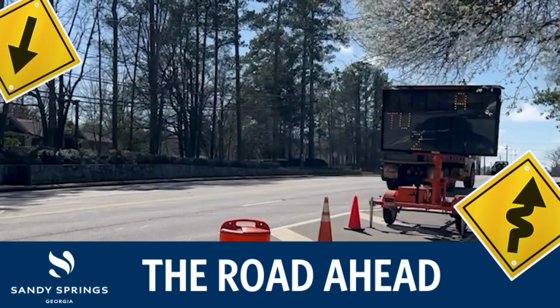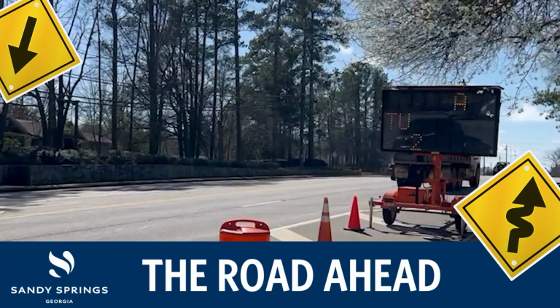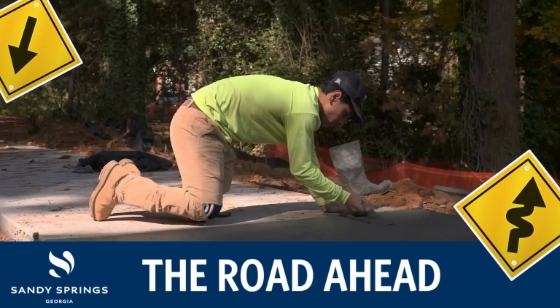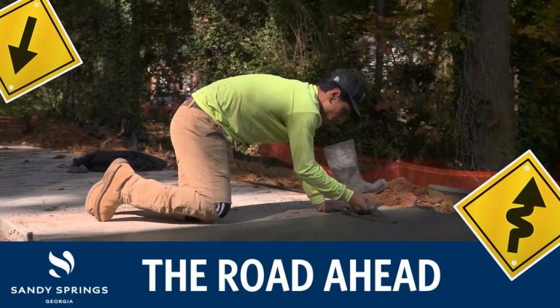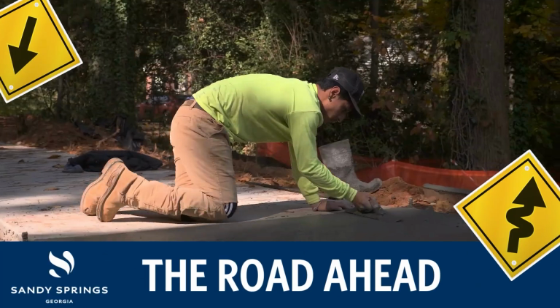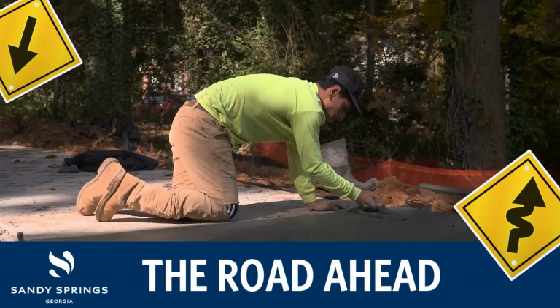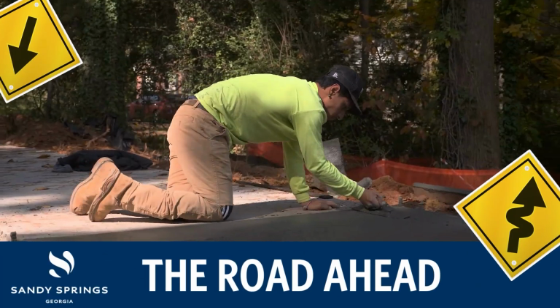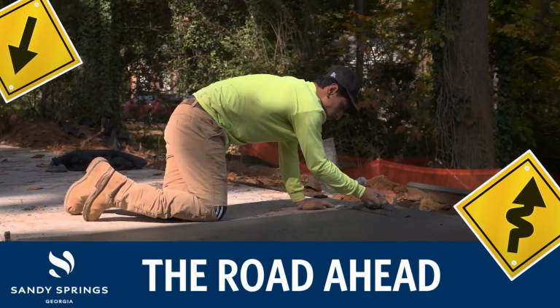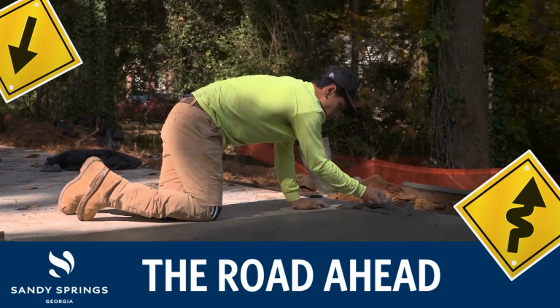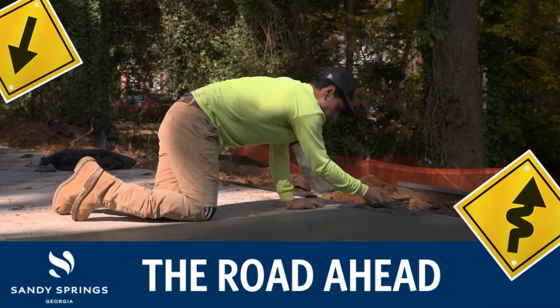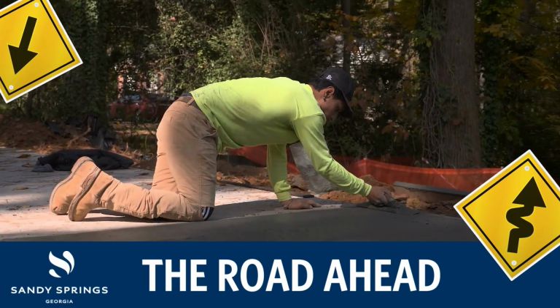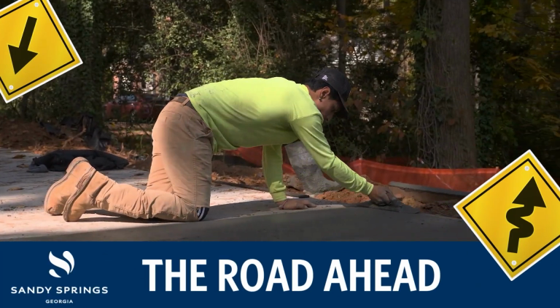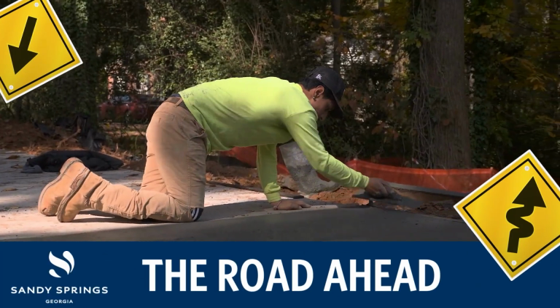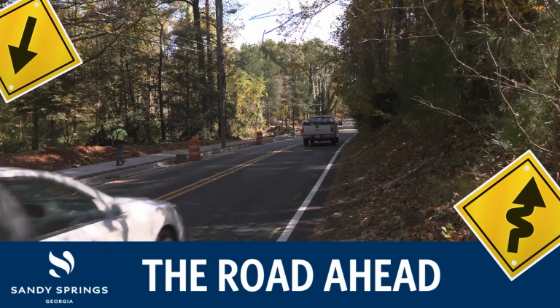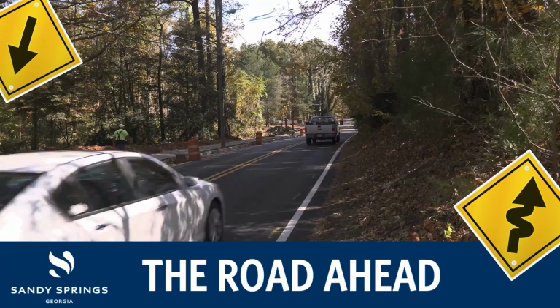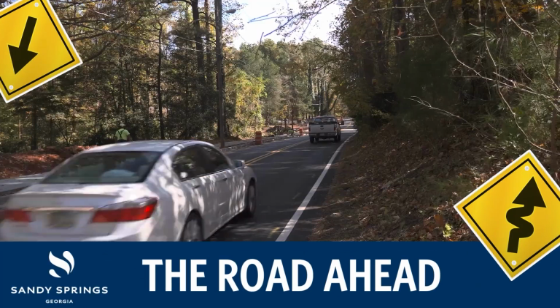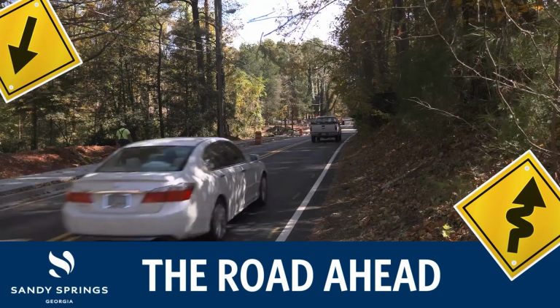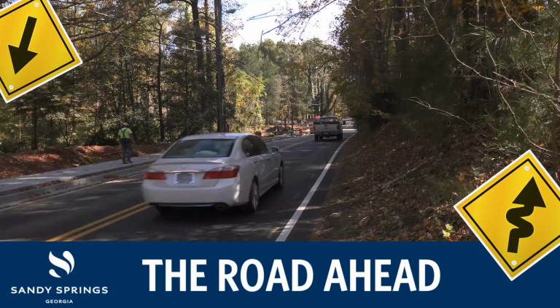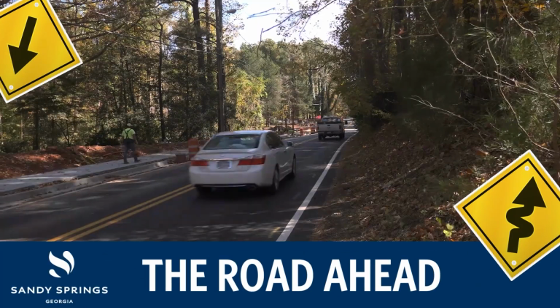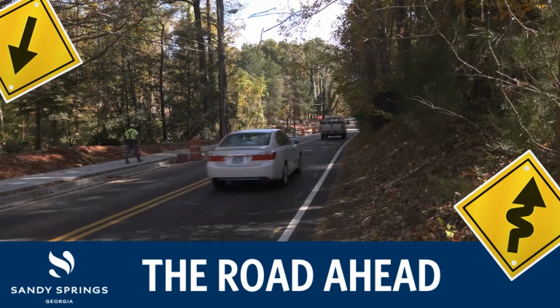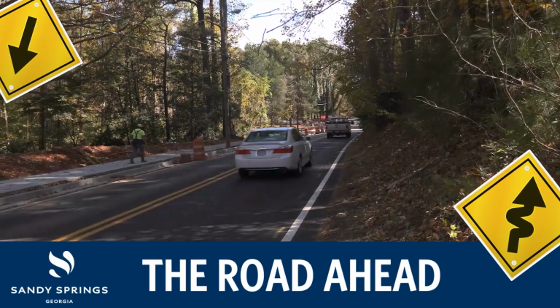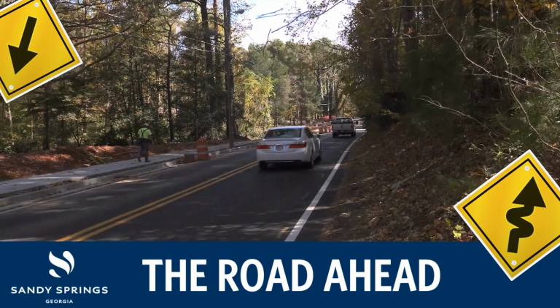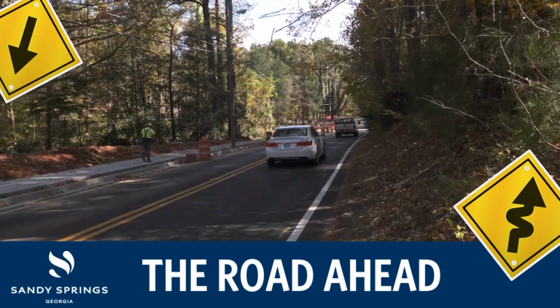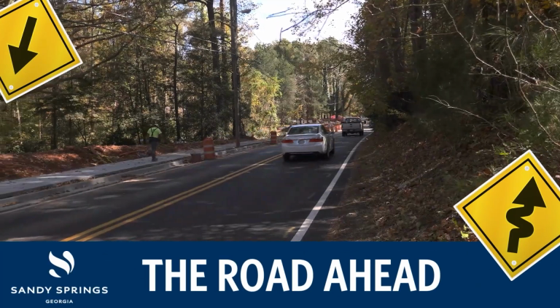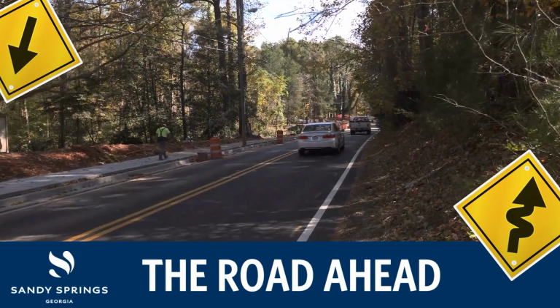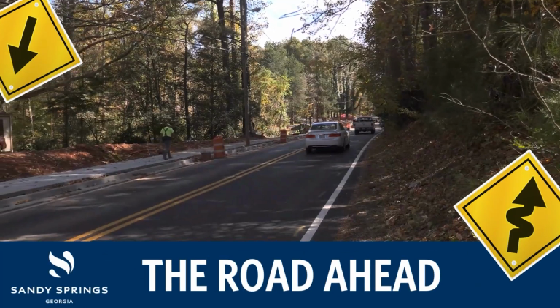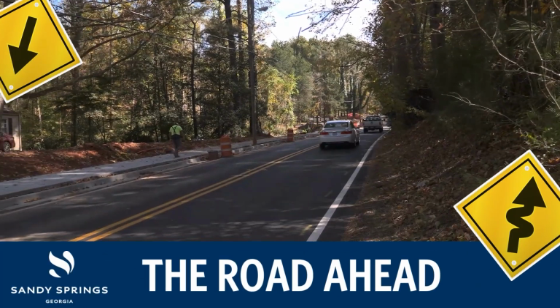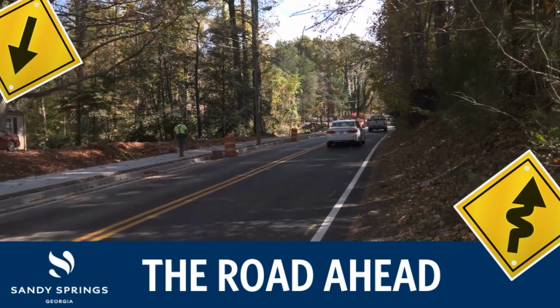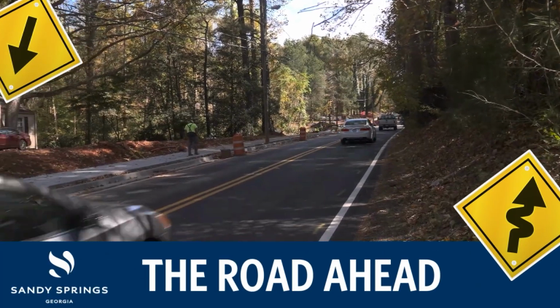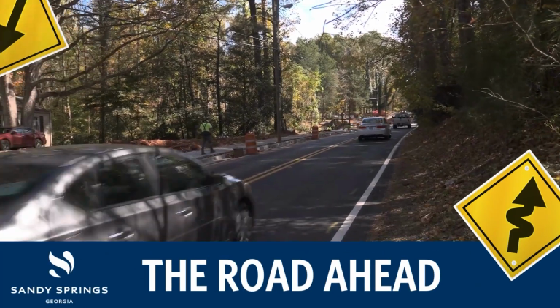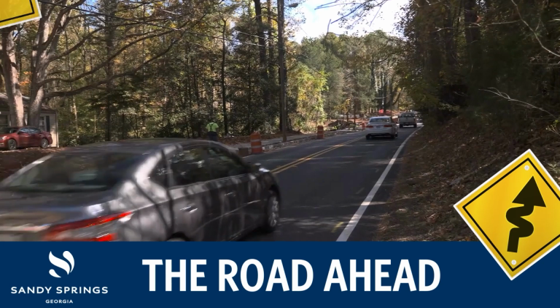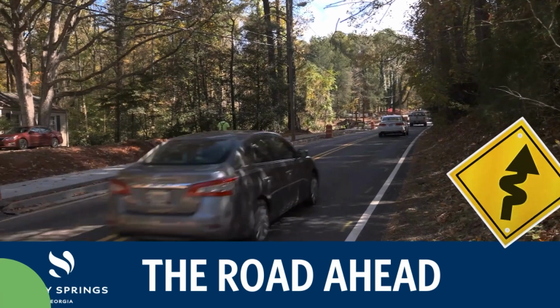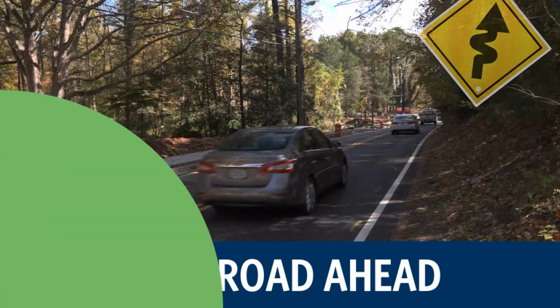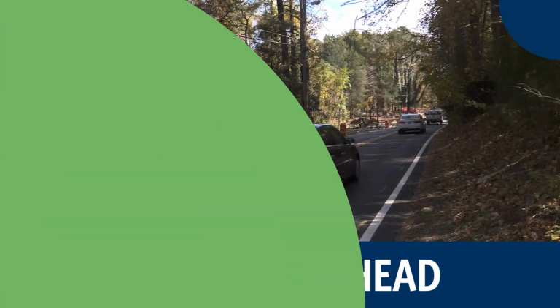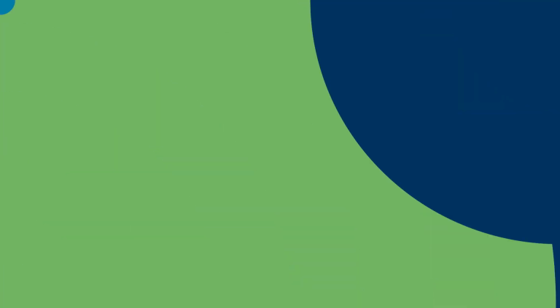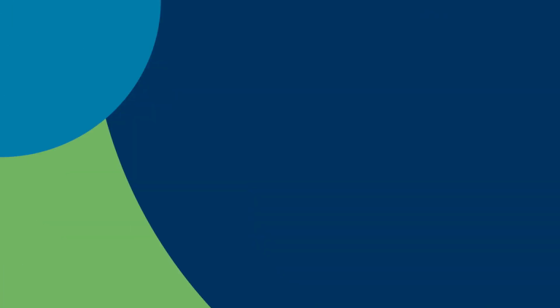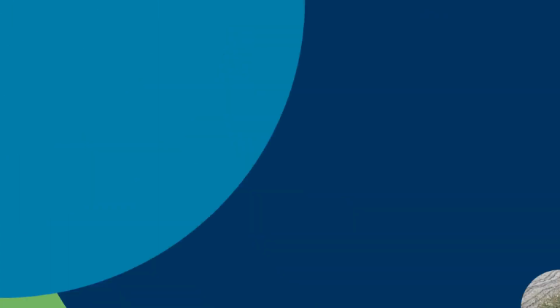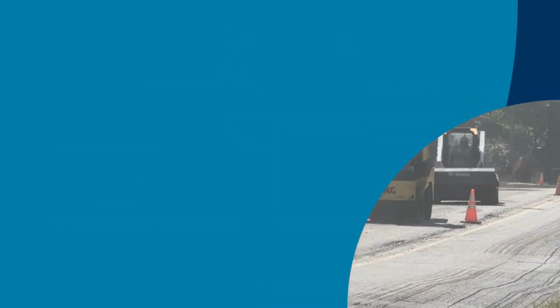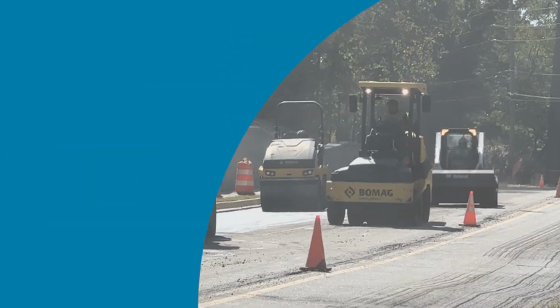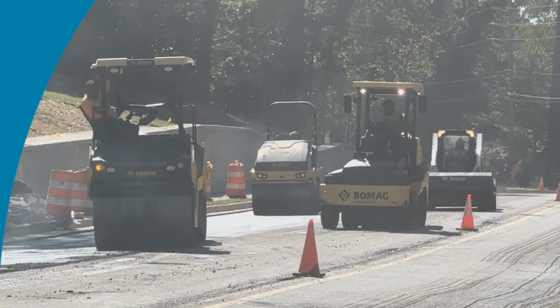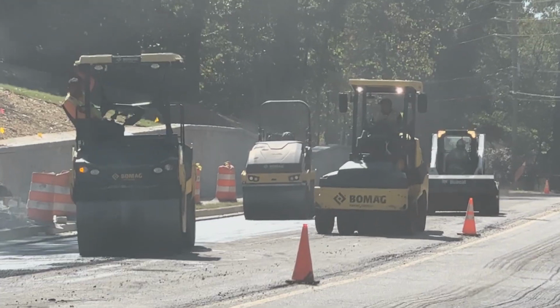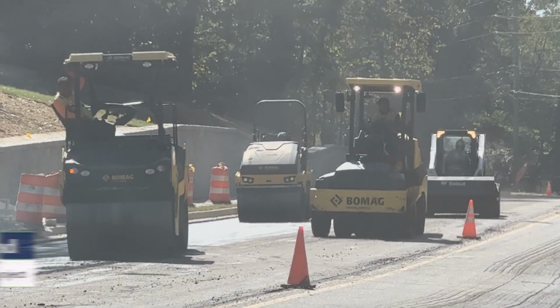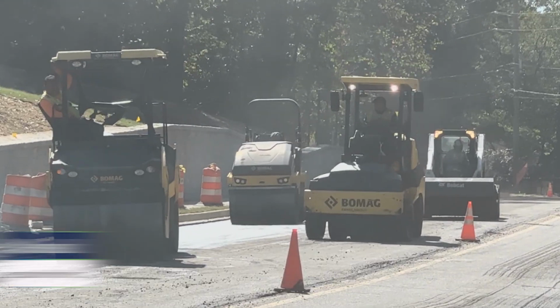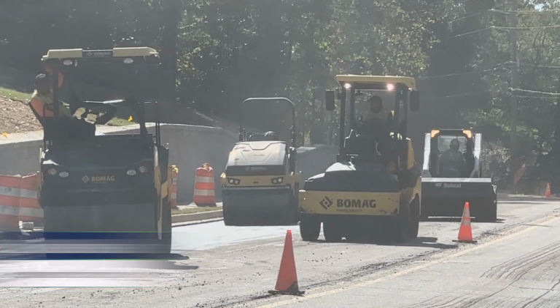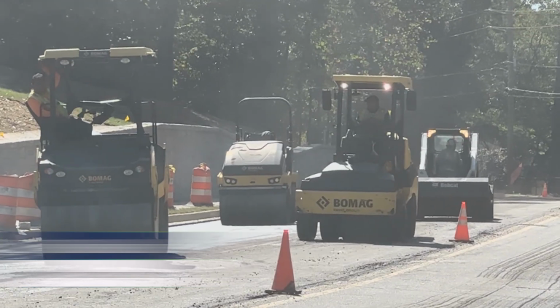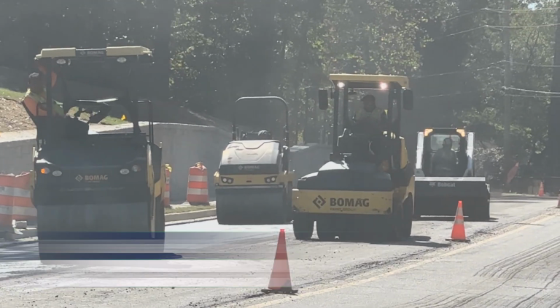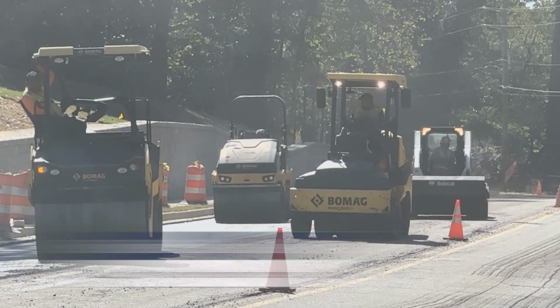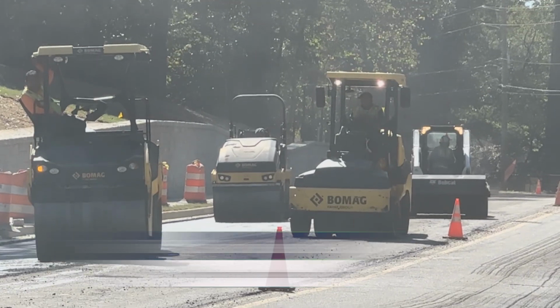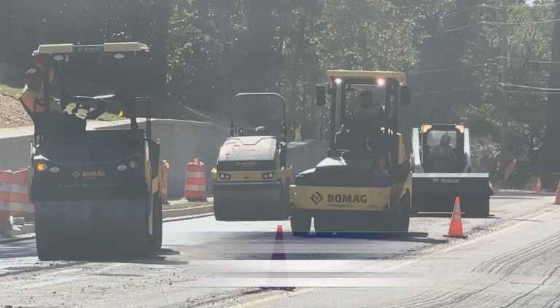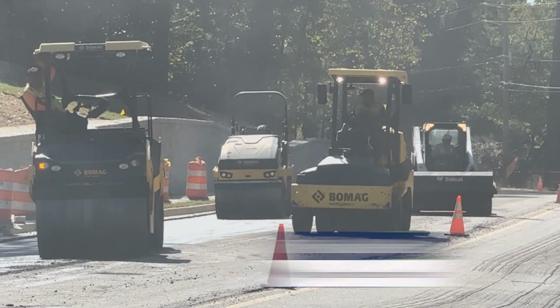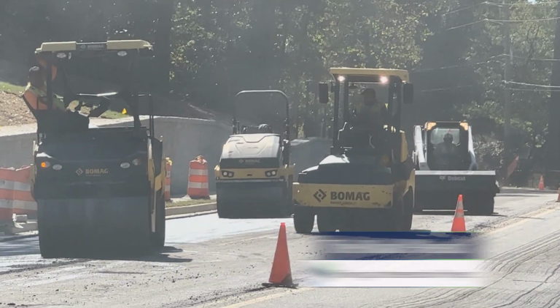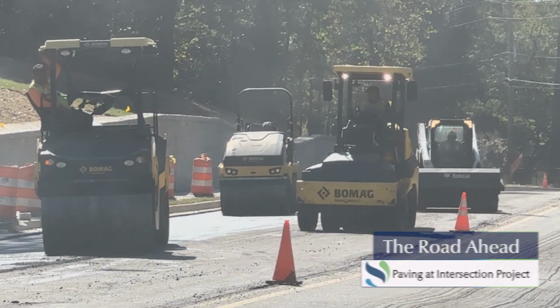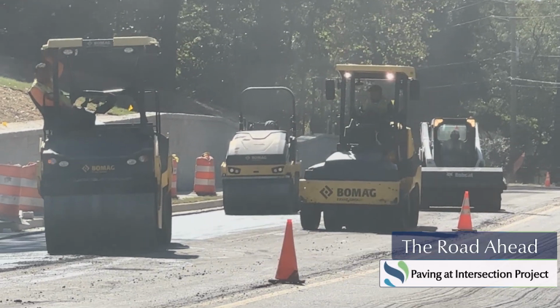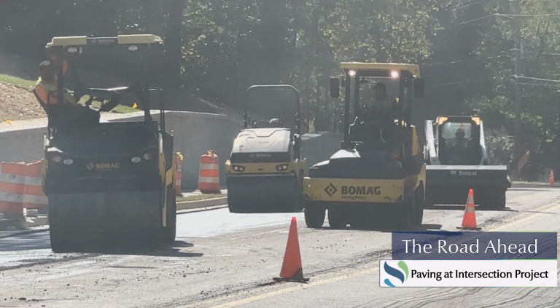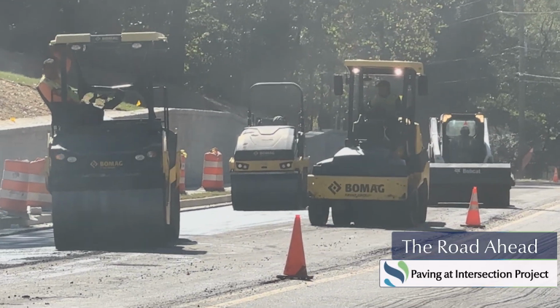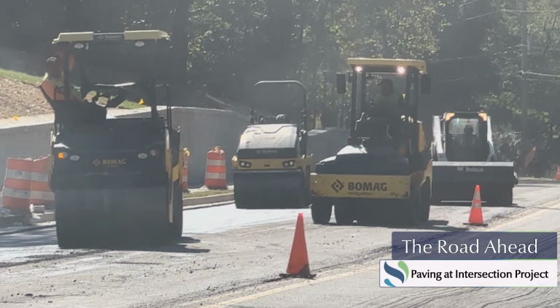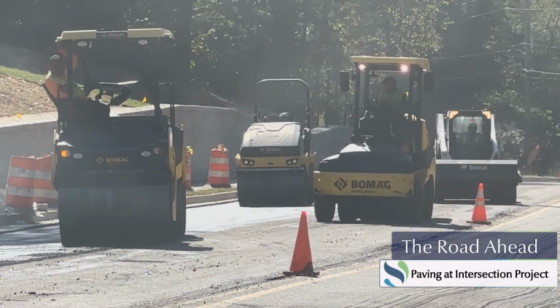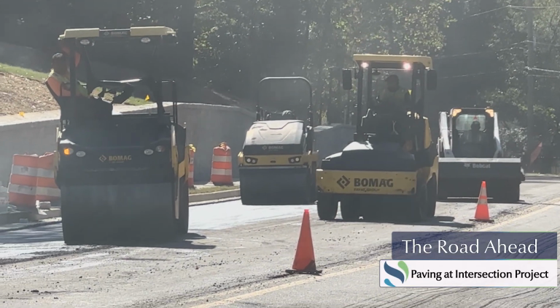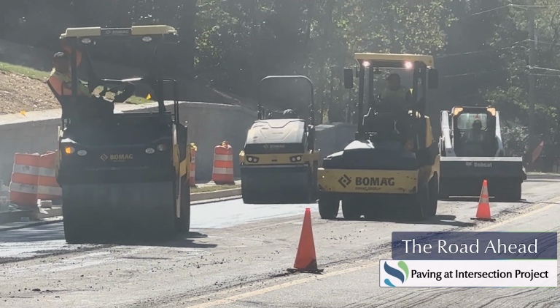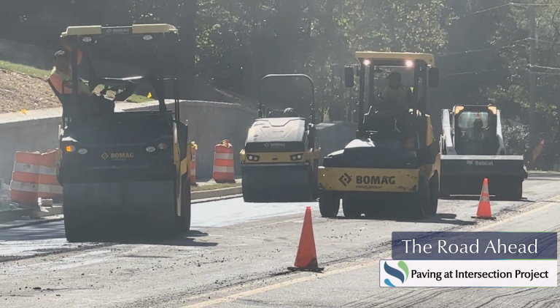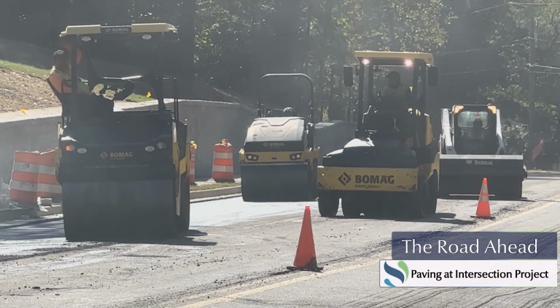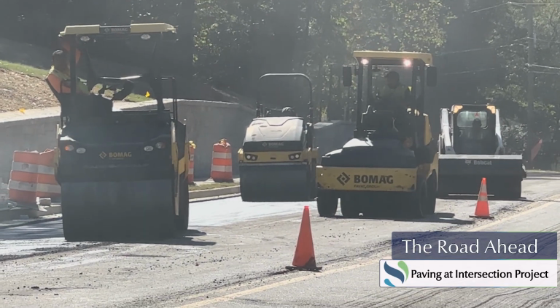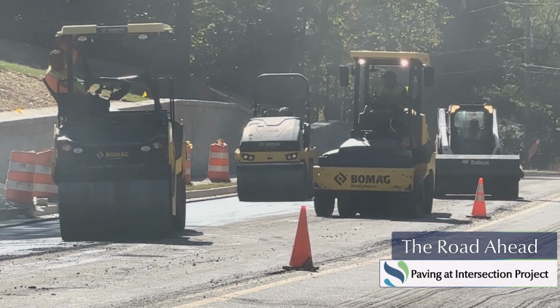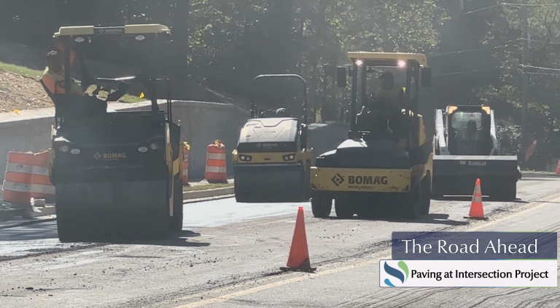Let's take a look at the road ahead in Sandy Springs. Crews are on a roll wrapping up projects in the city.